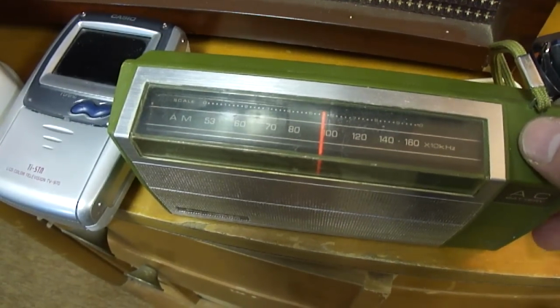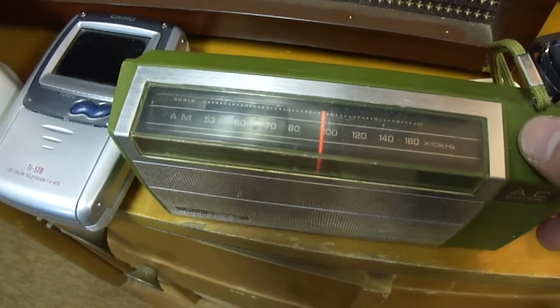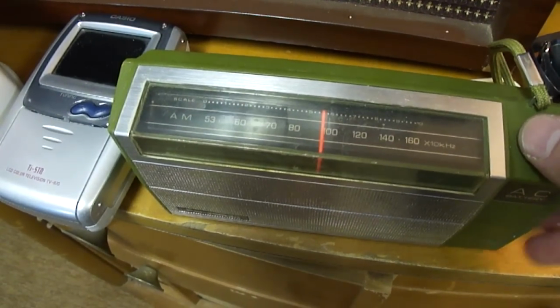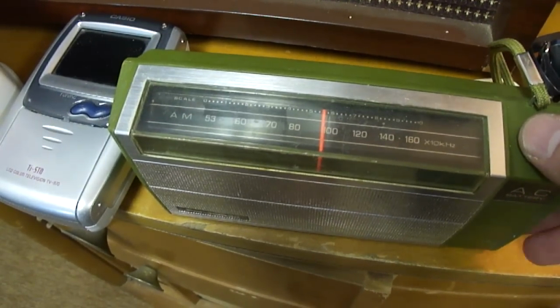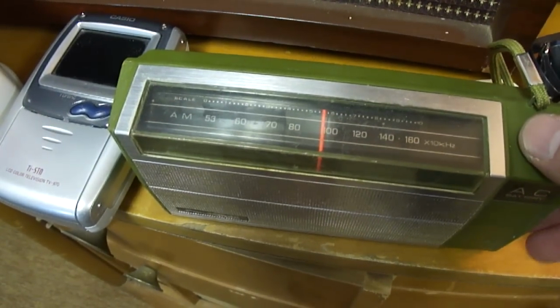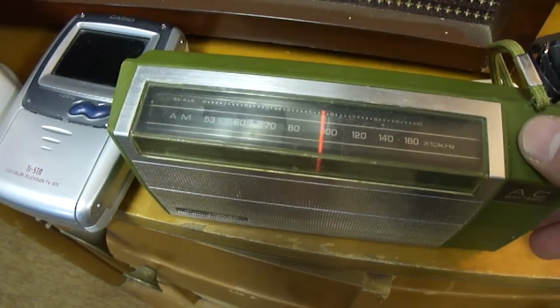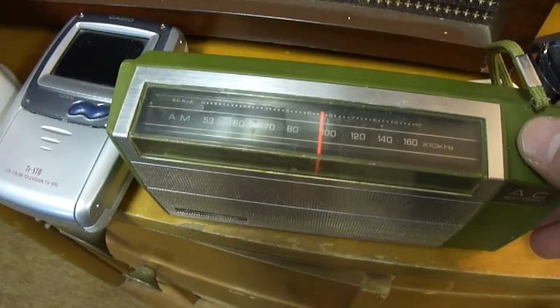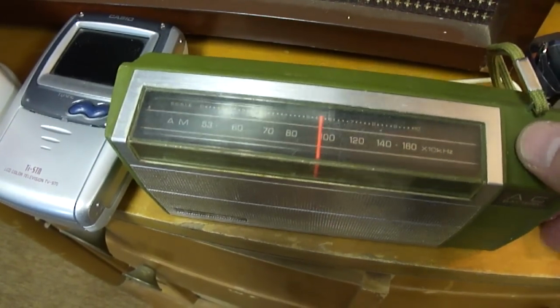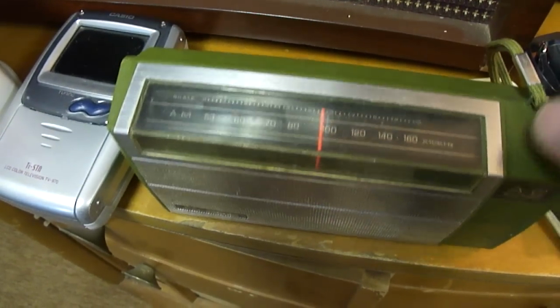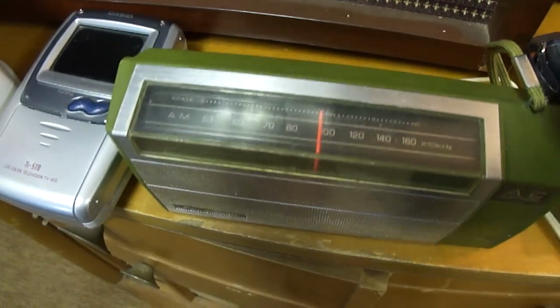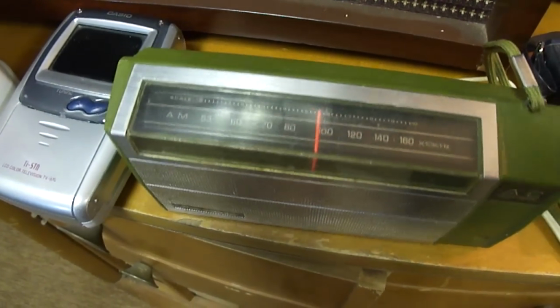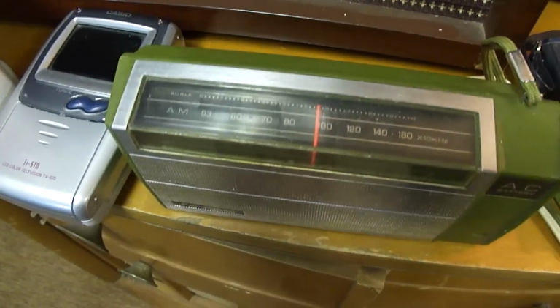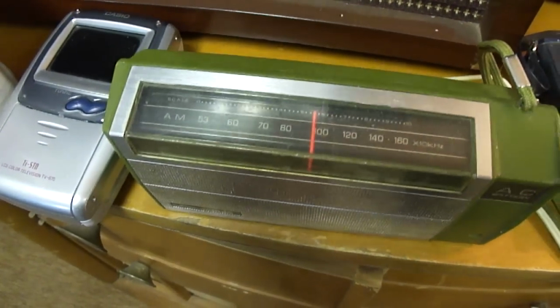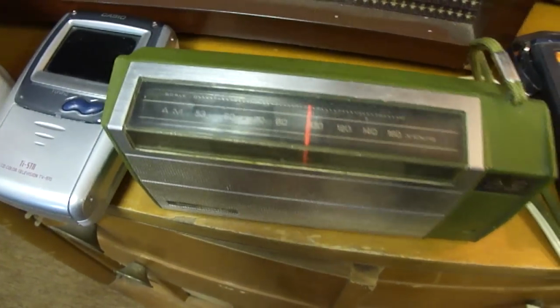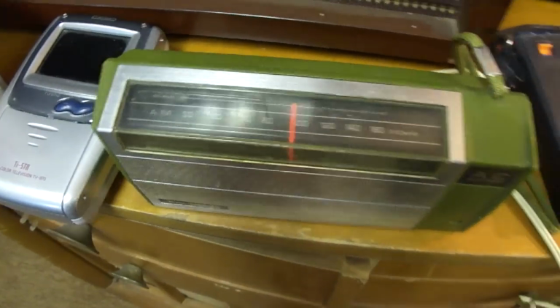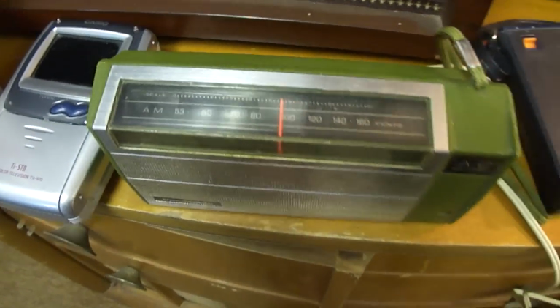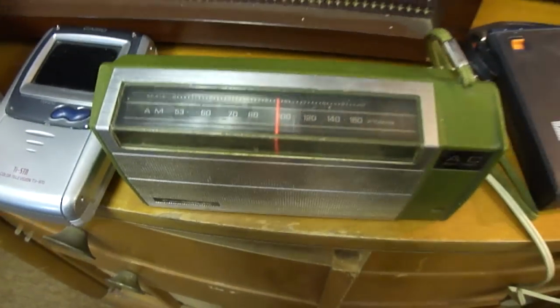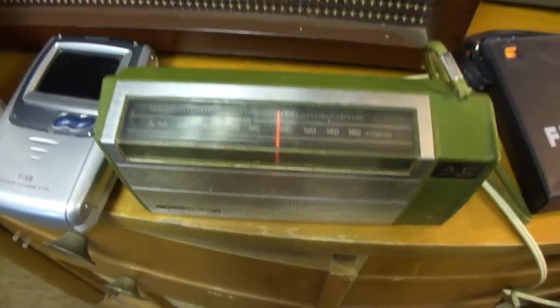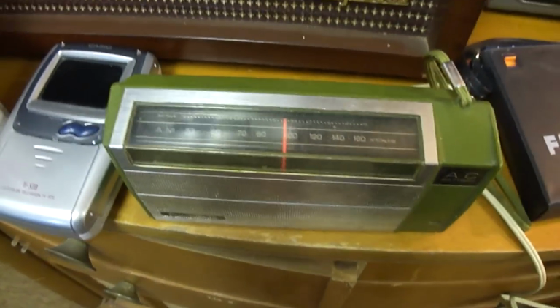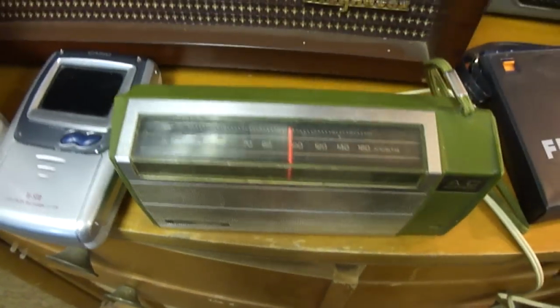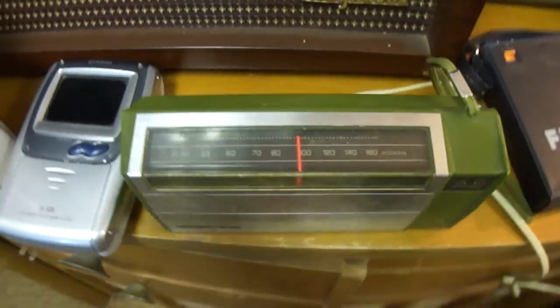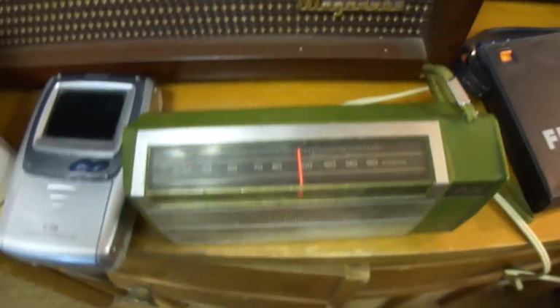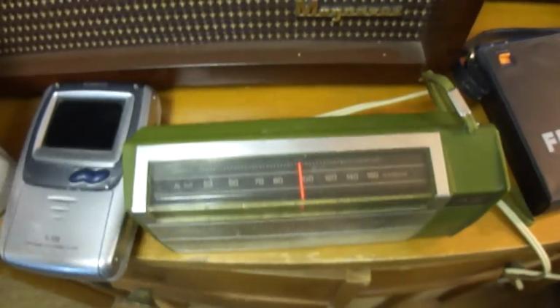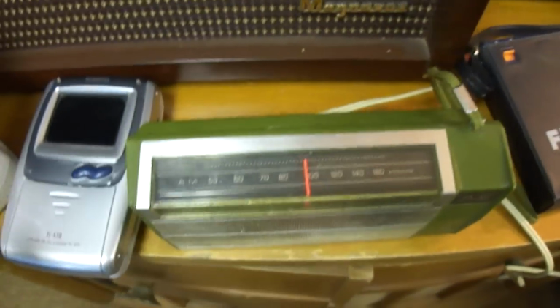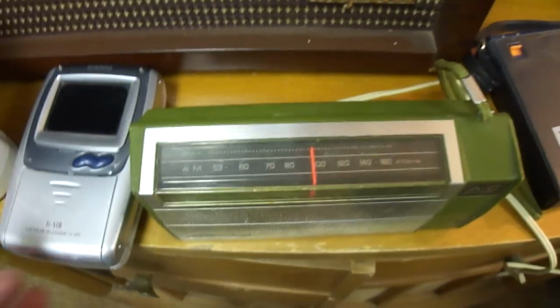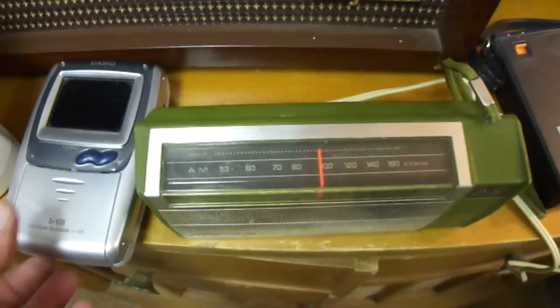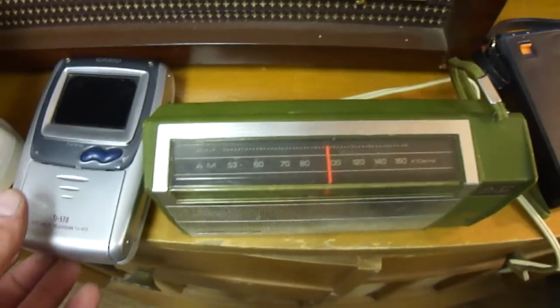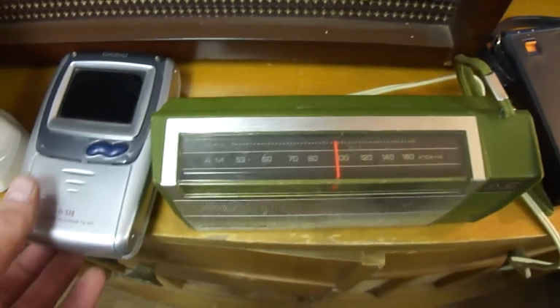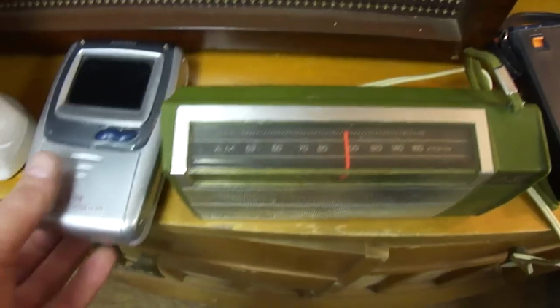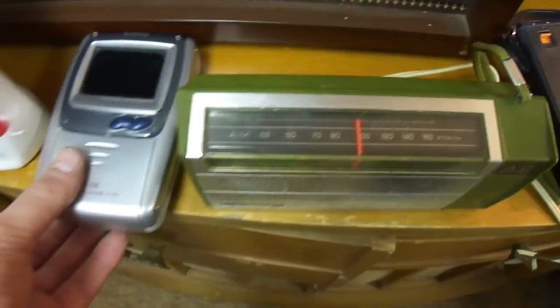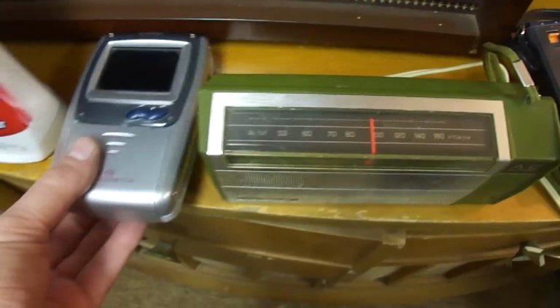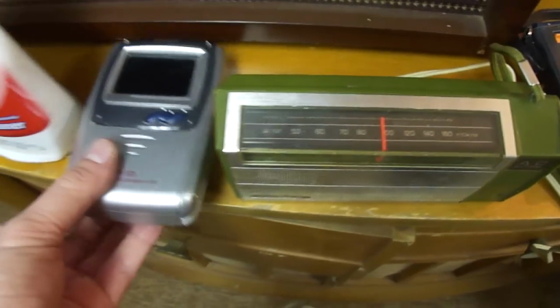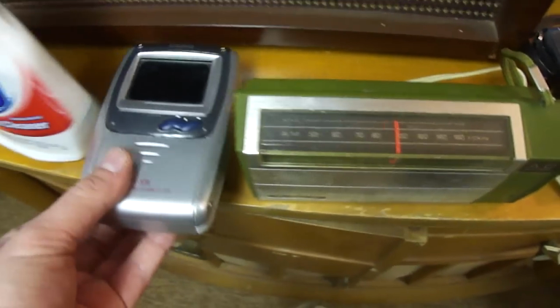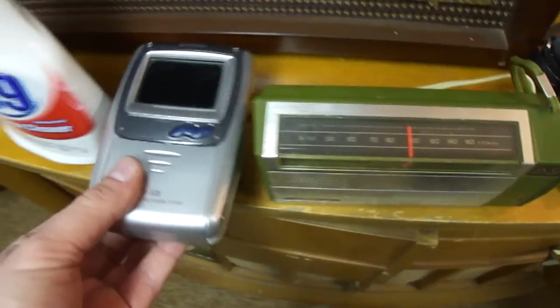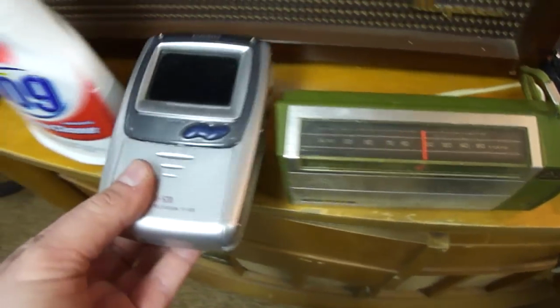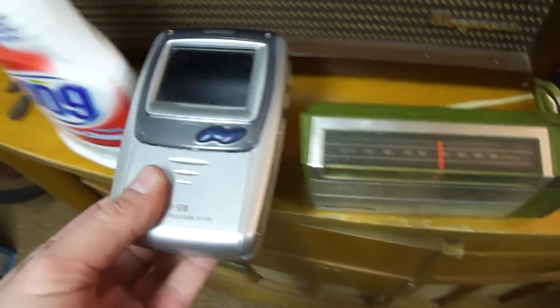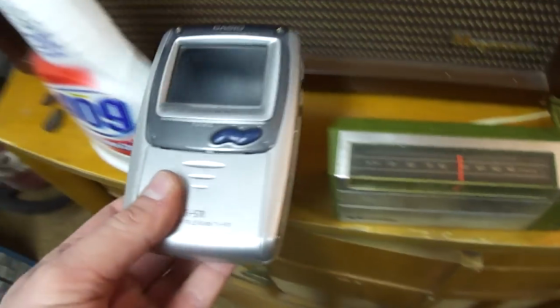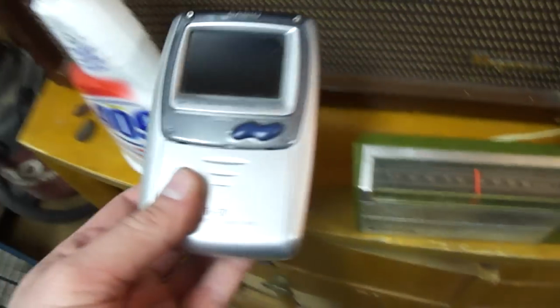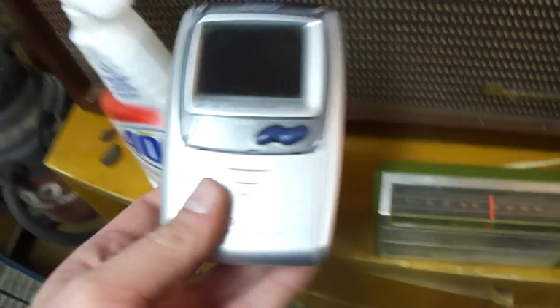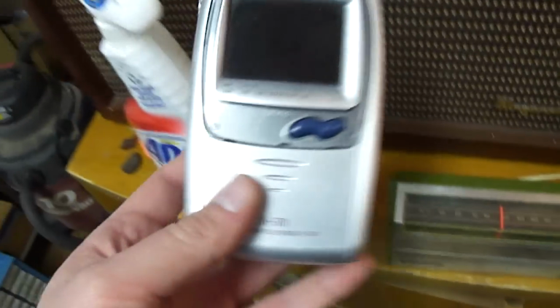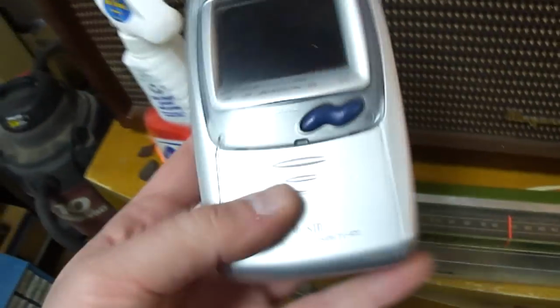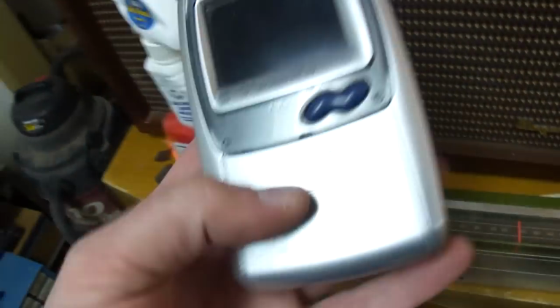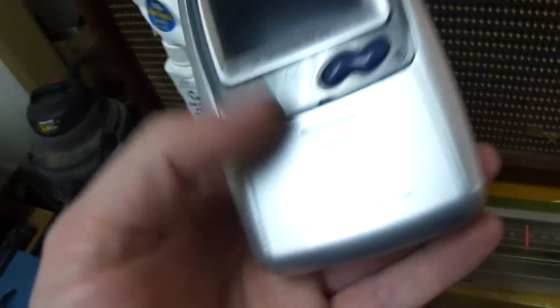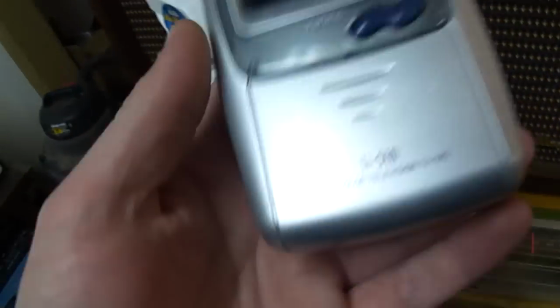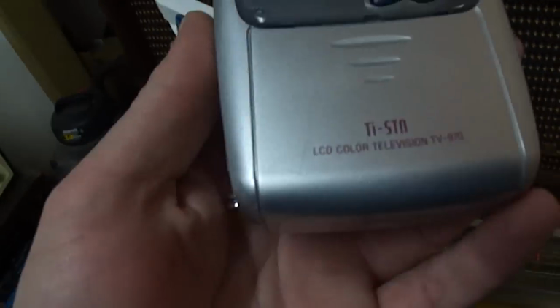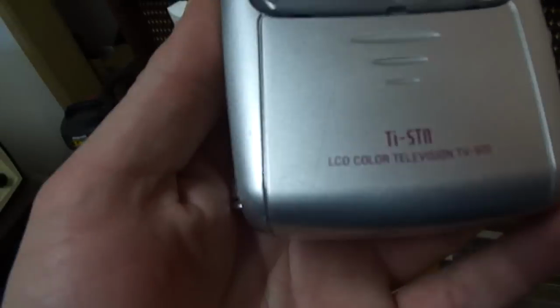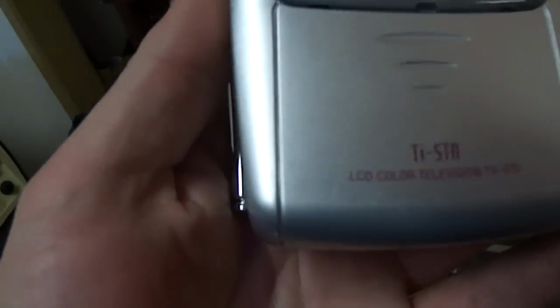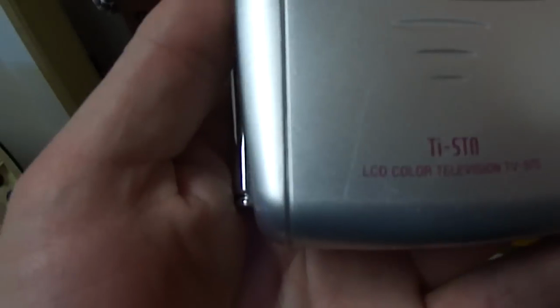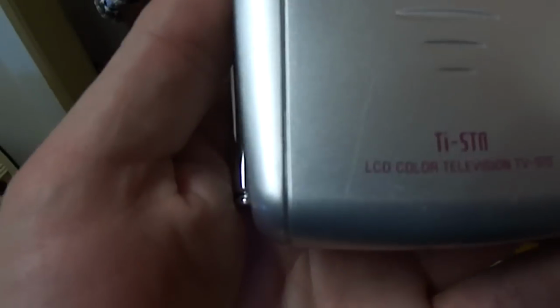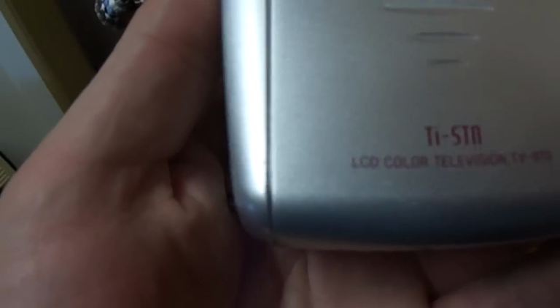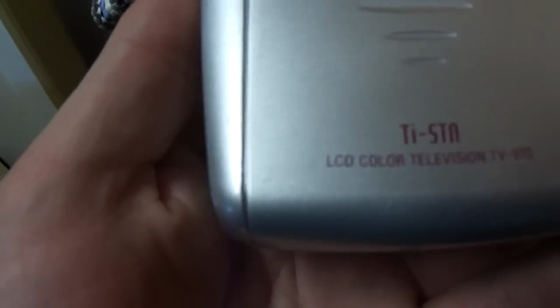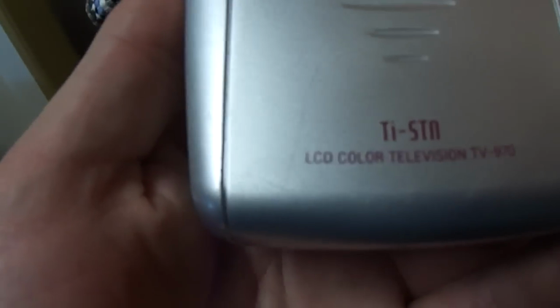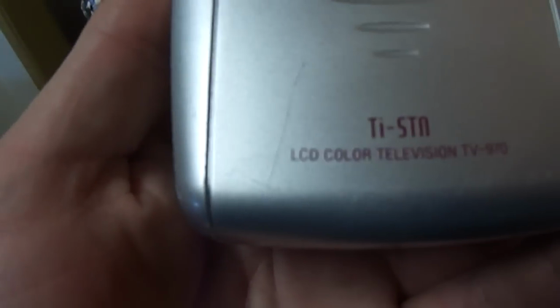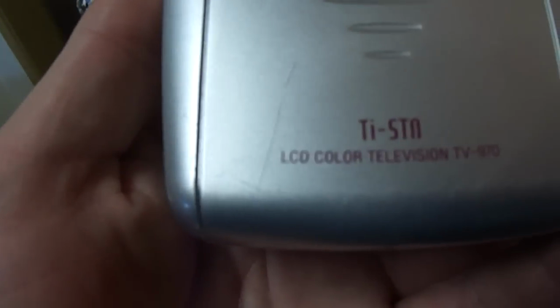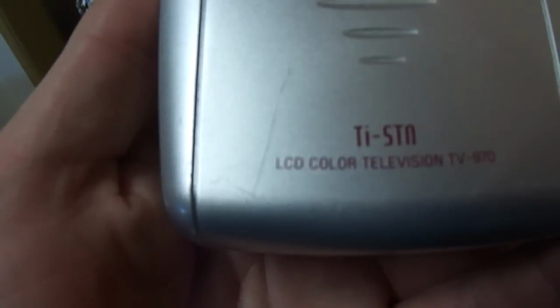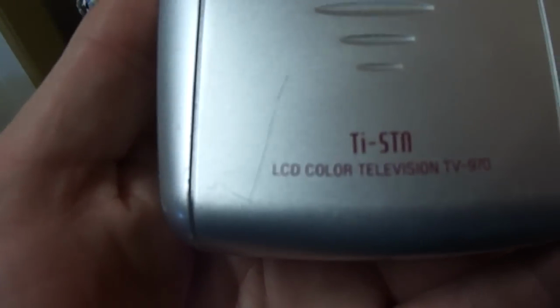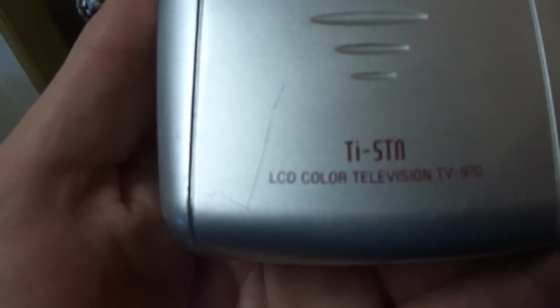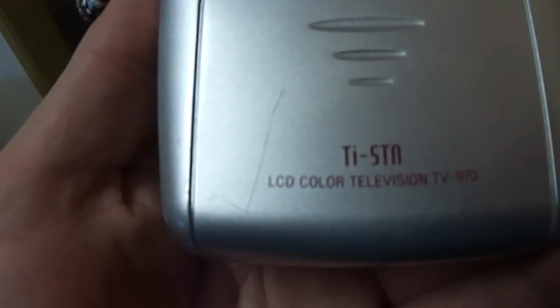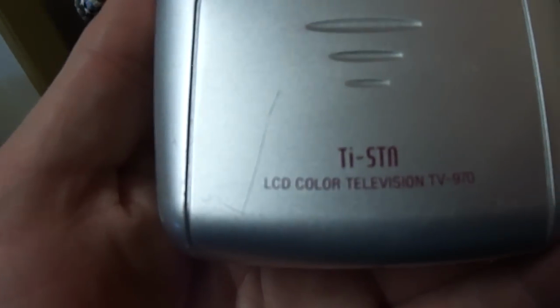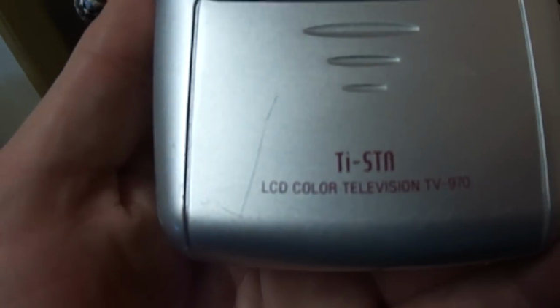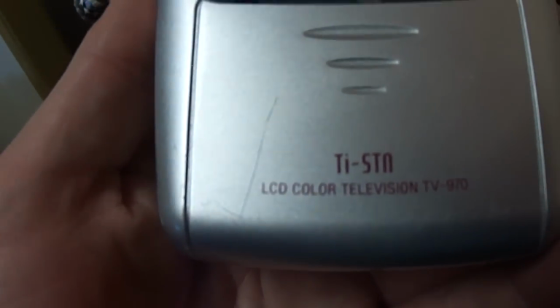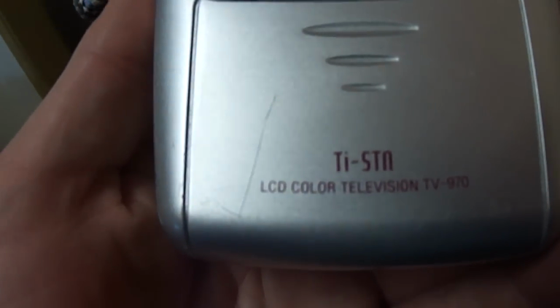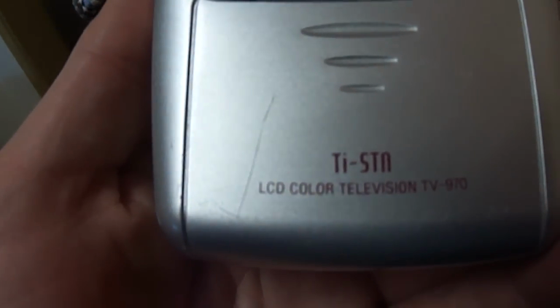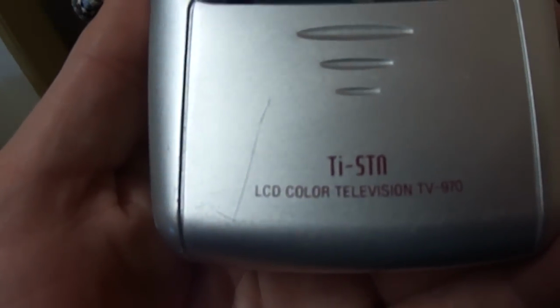So this one seems to work good. Here's a little portable TV, little LCD TV.